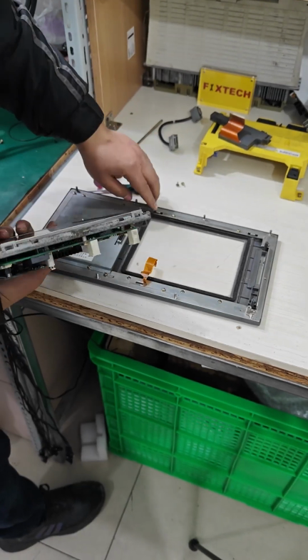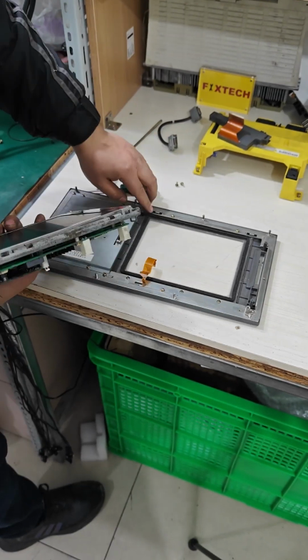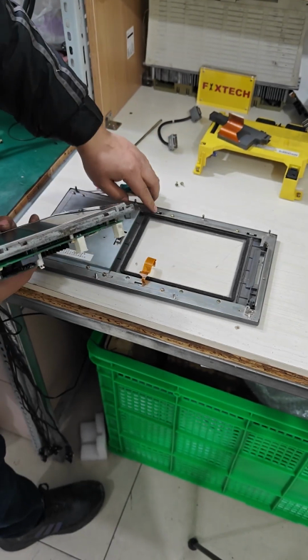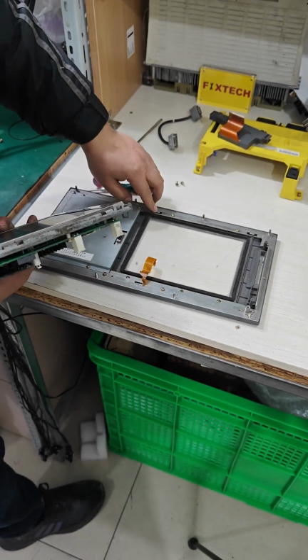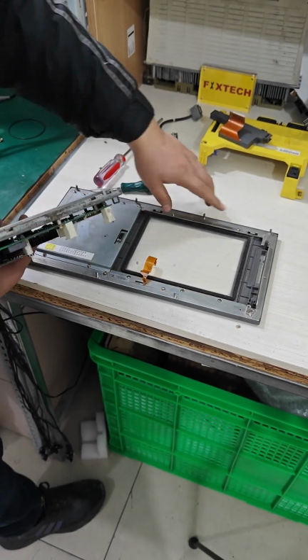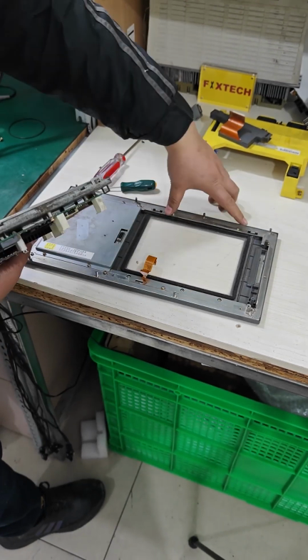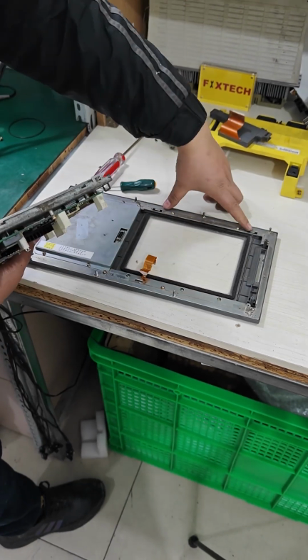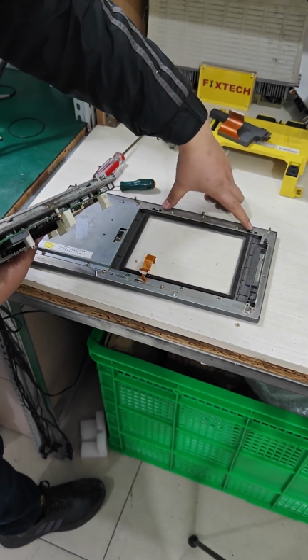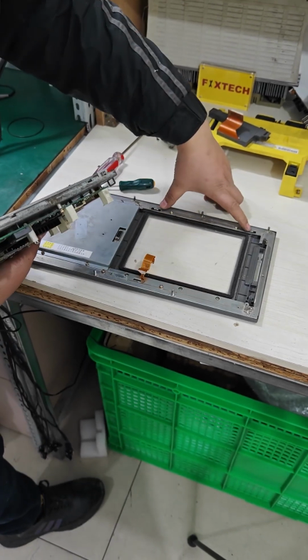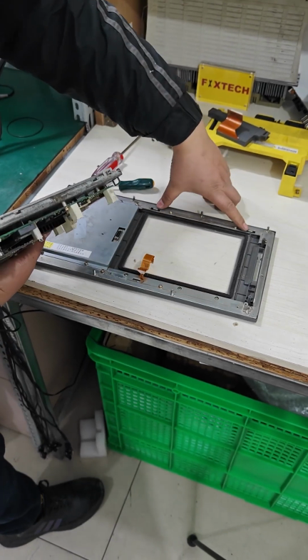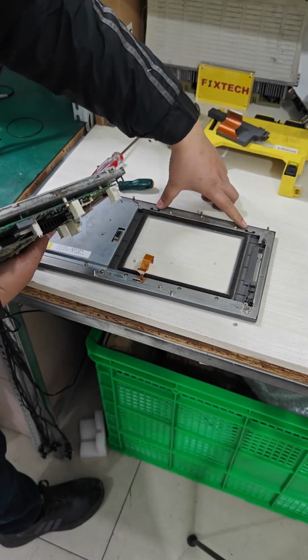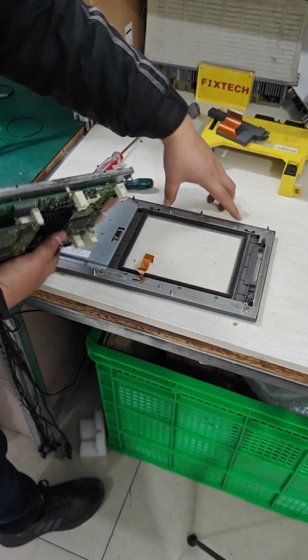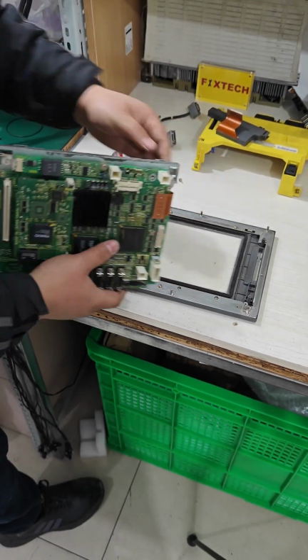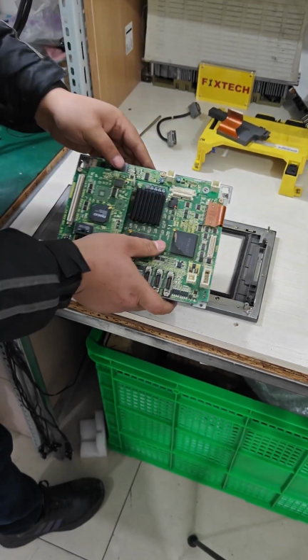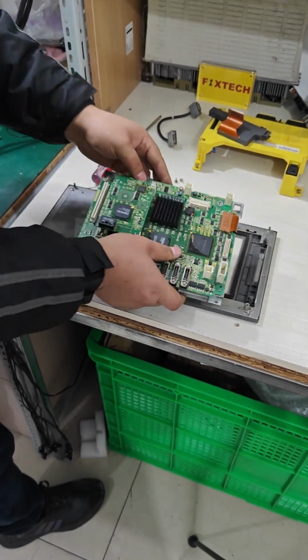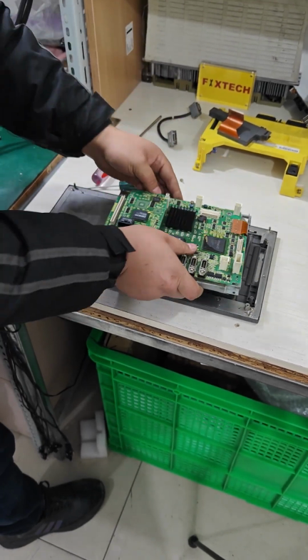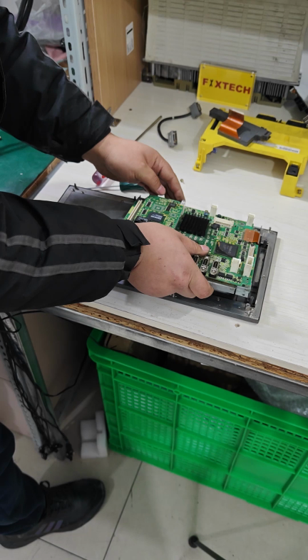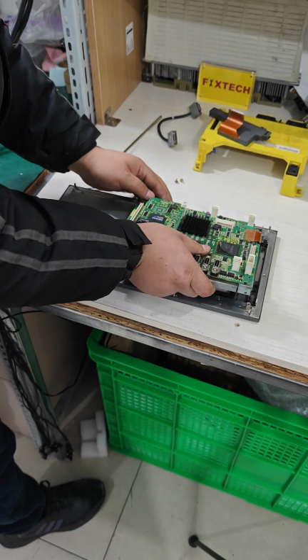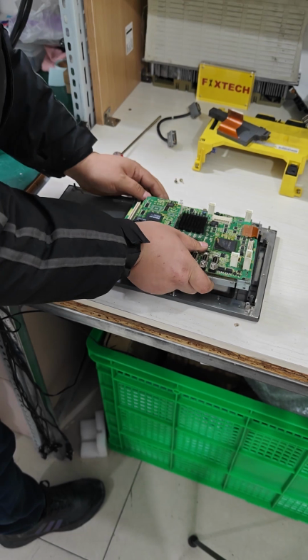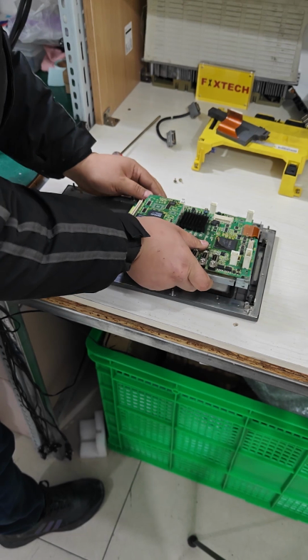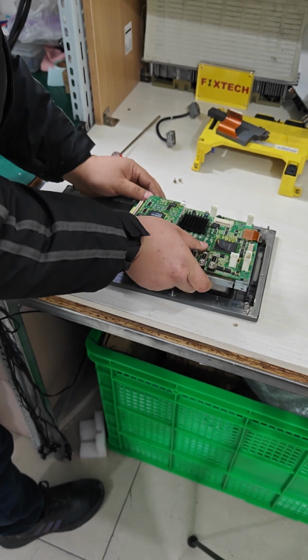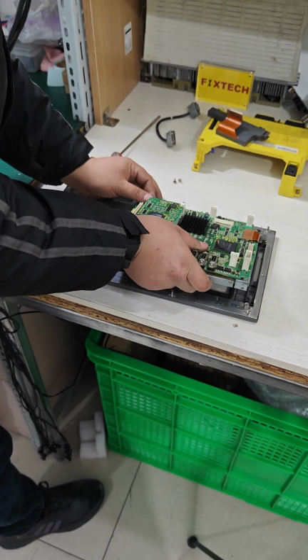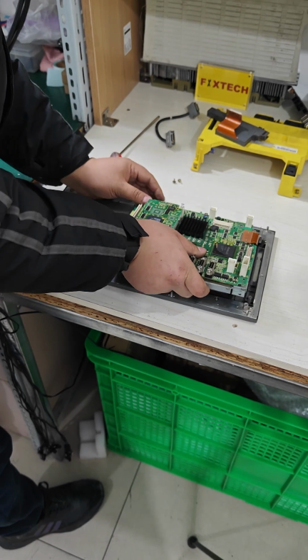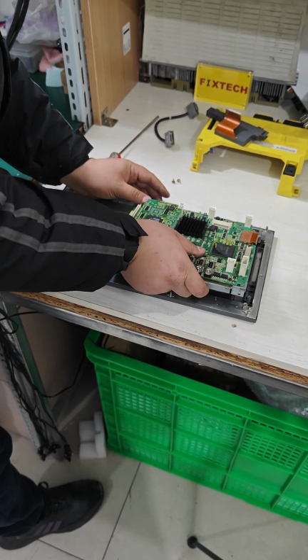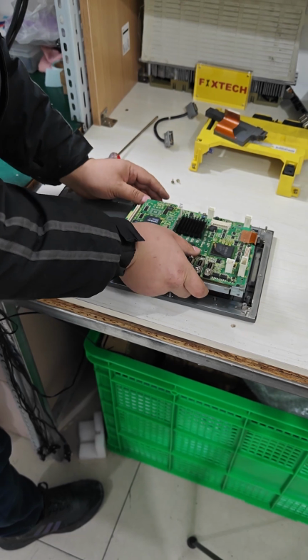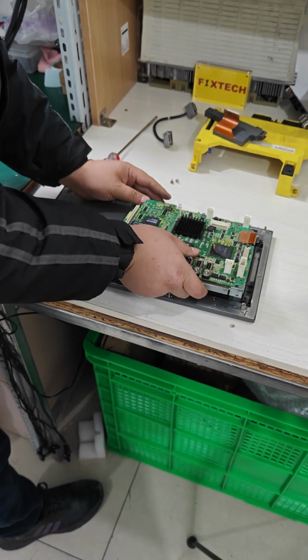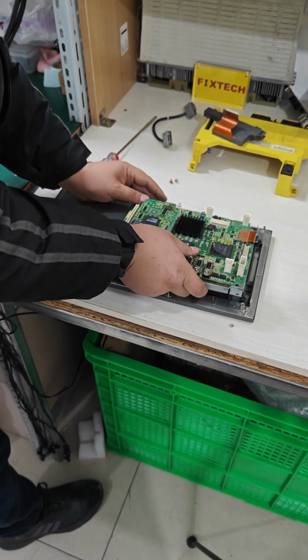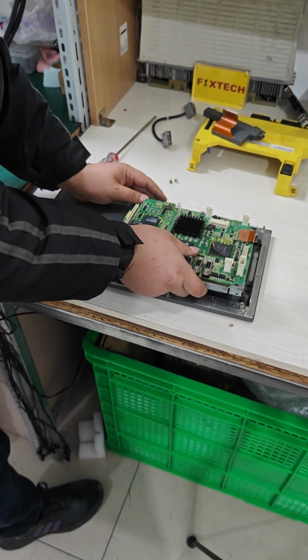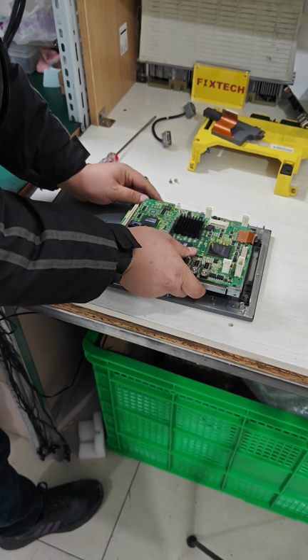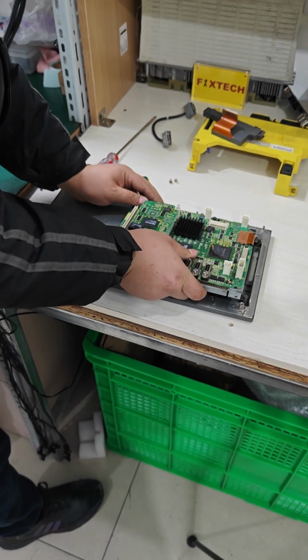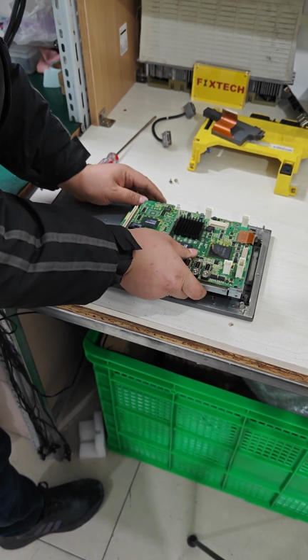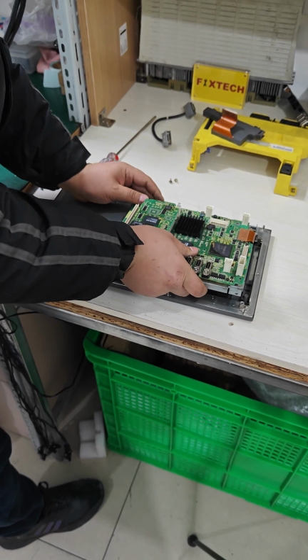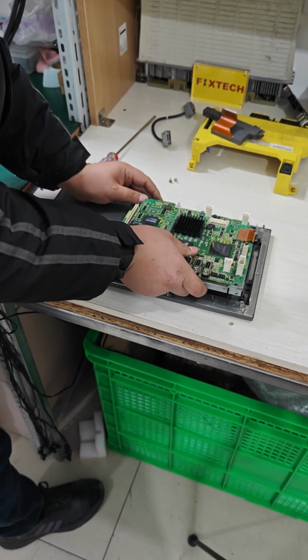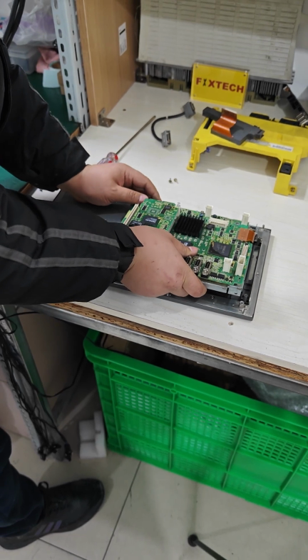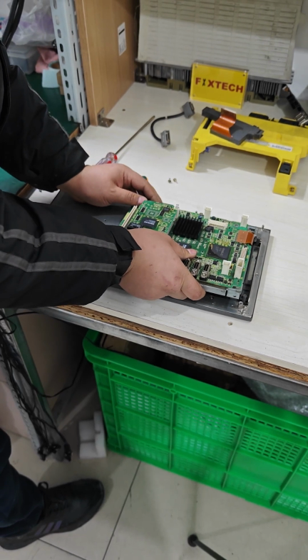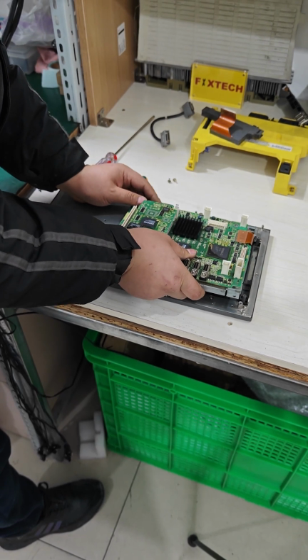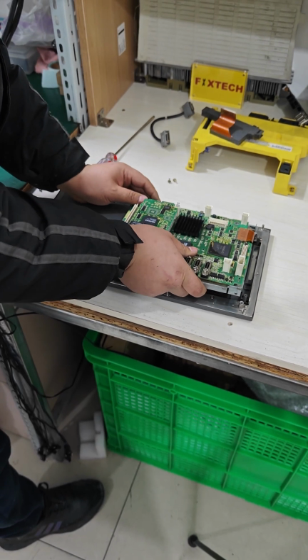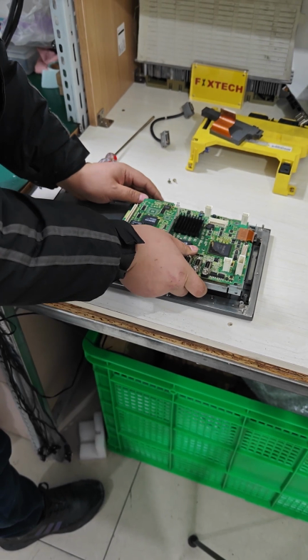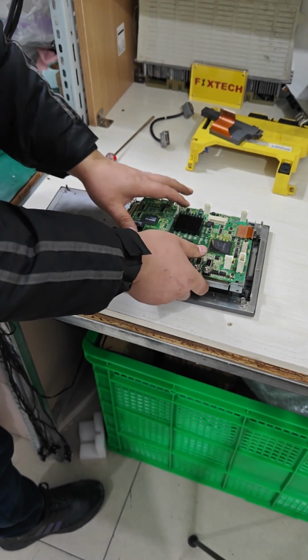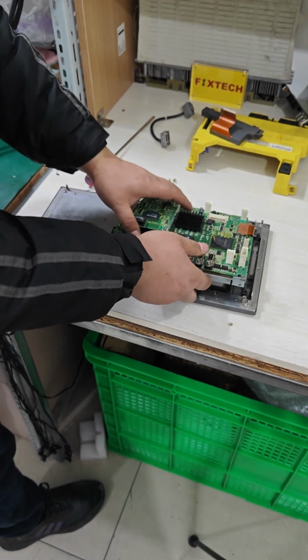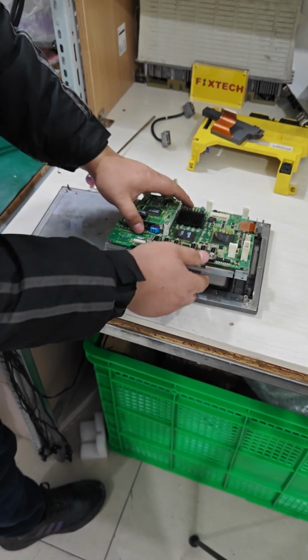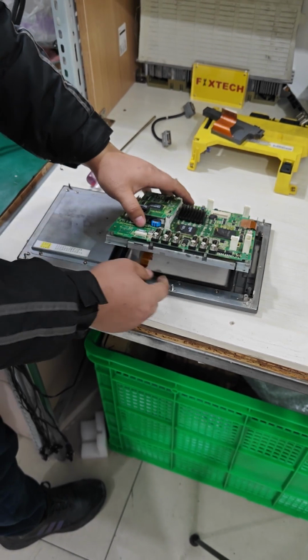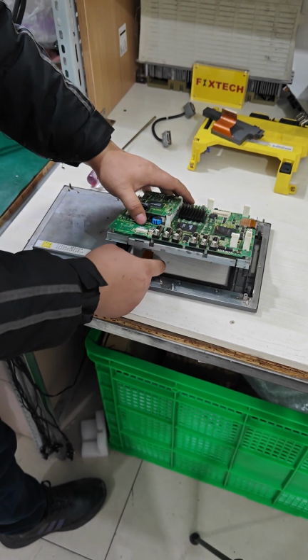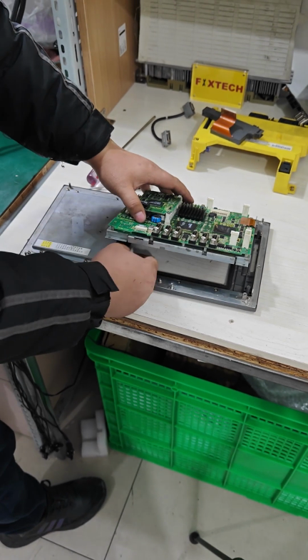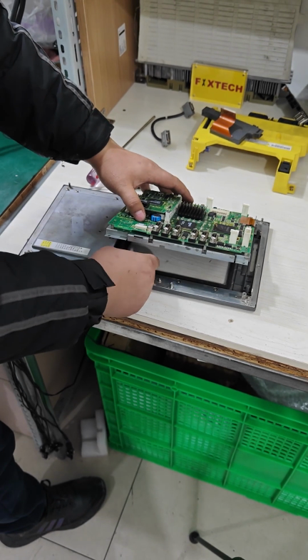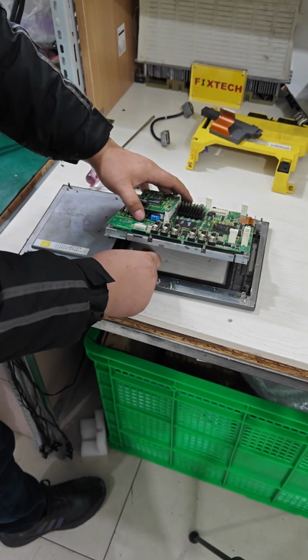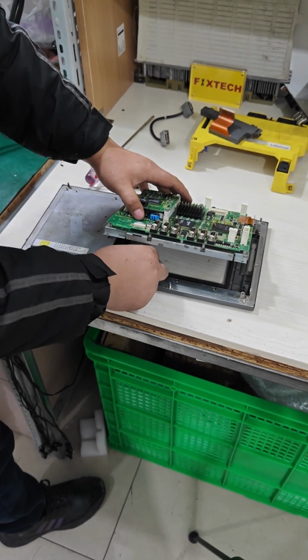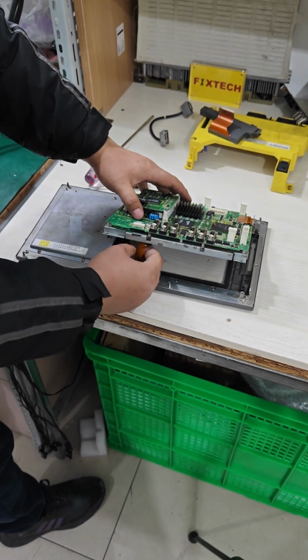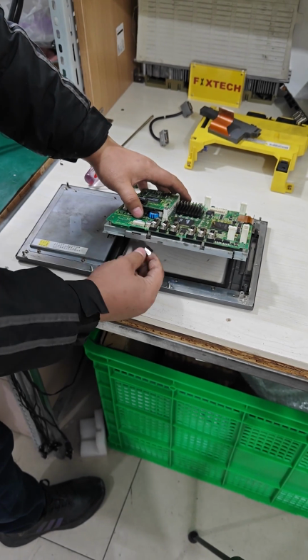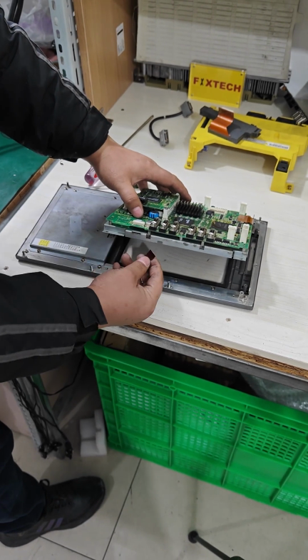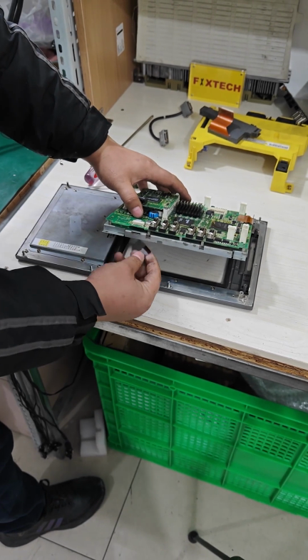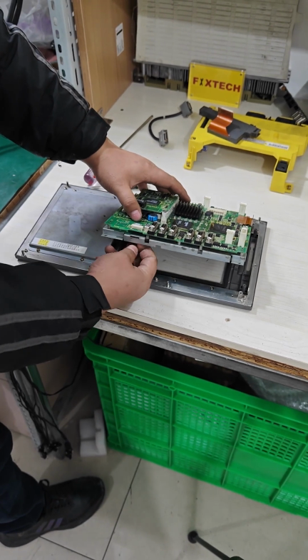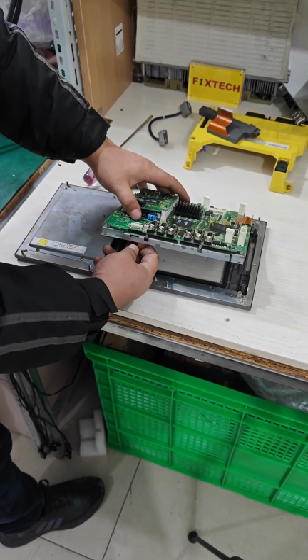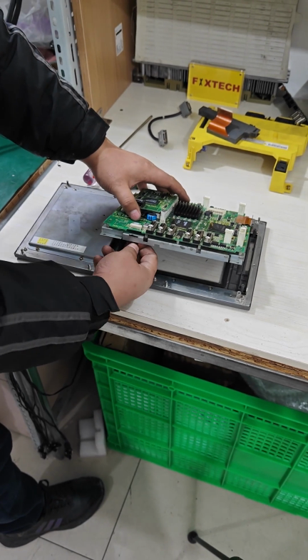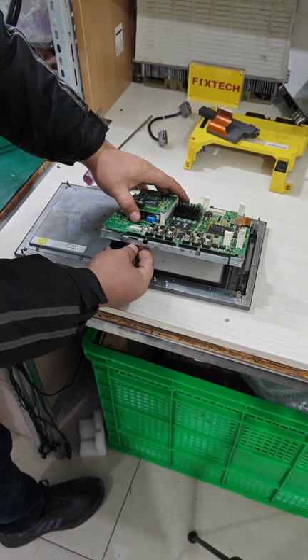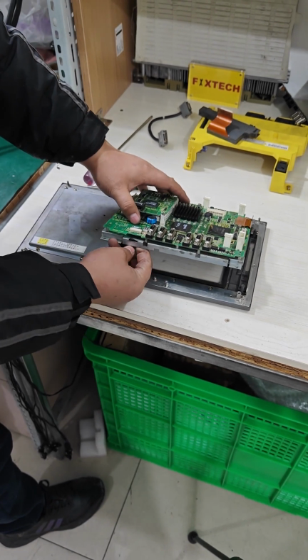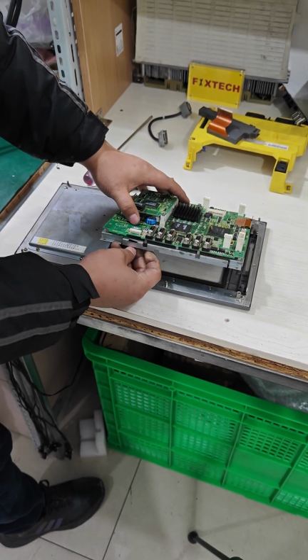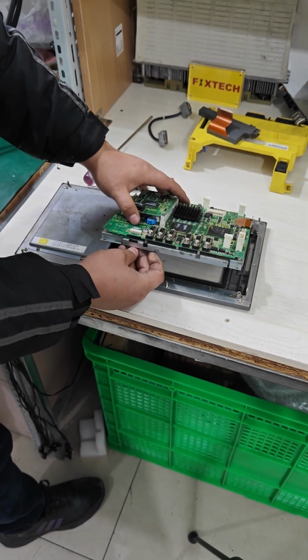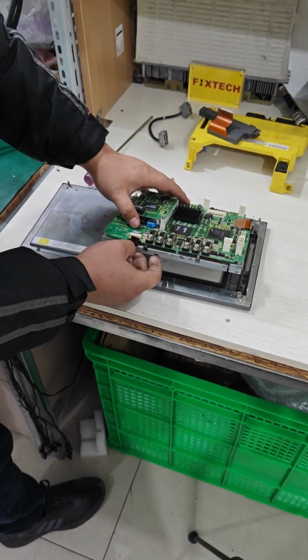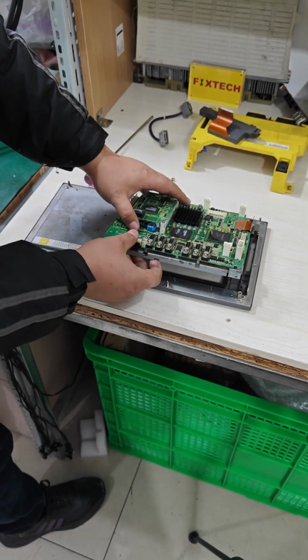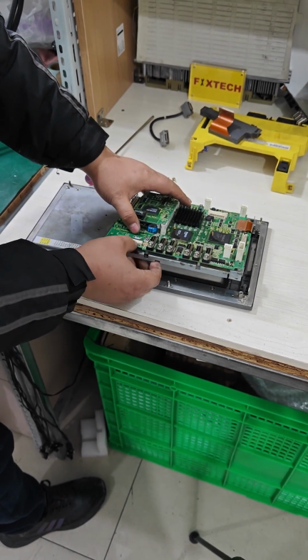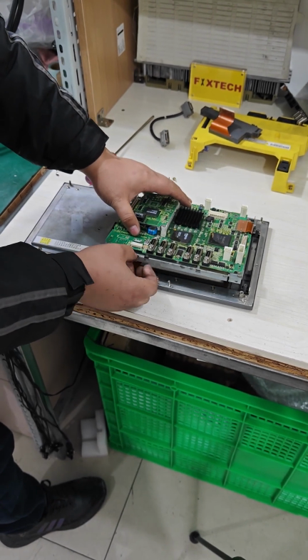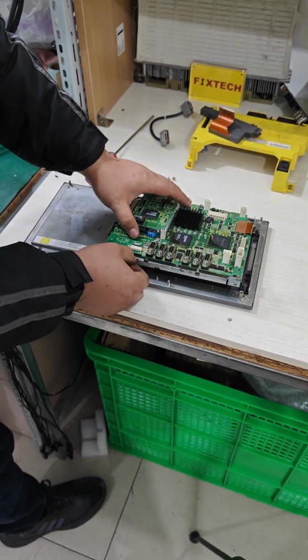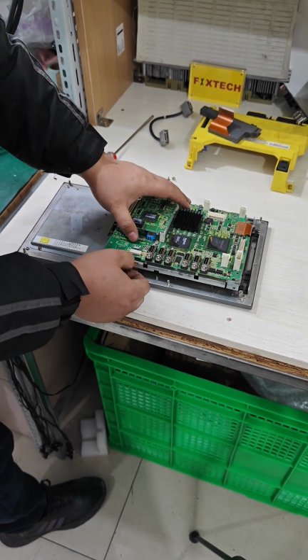Finally, align the clips to reinstall the screen. Thread the ribbon cable into place and secure it properly.